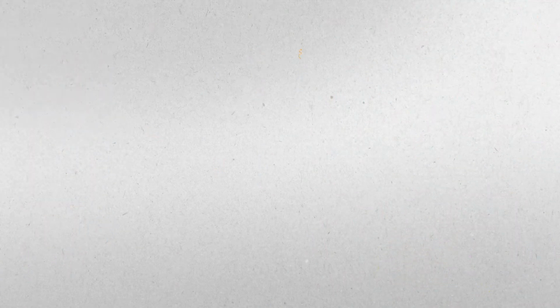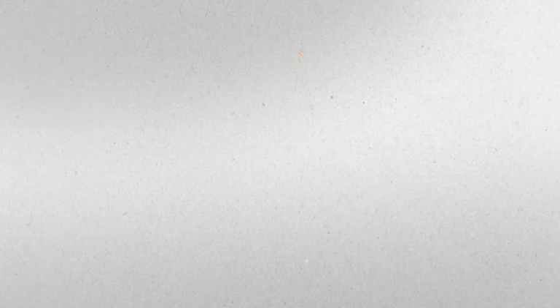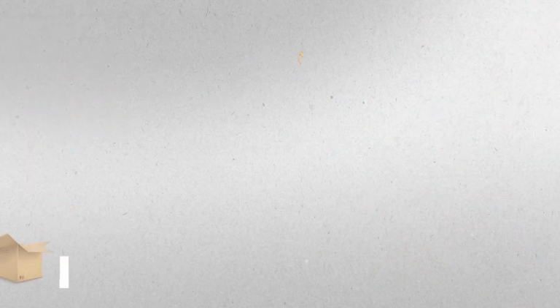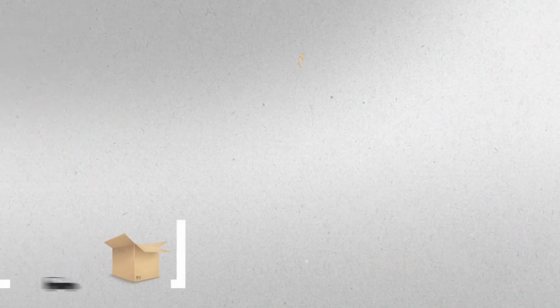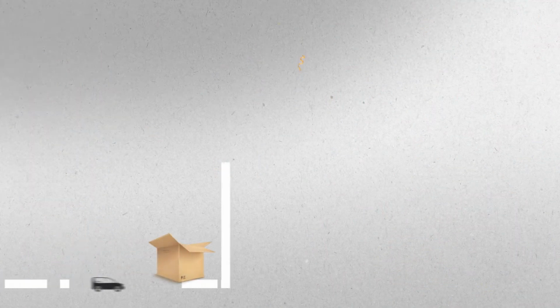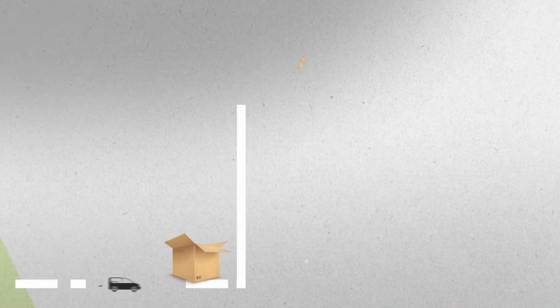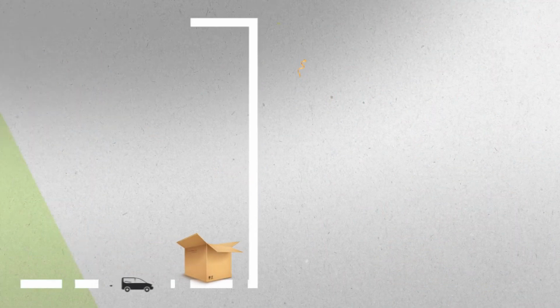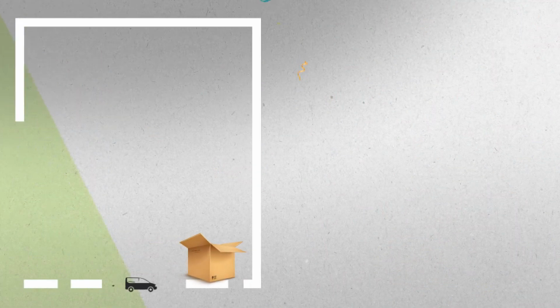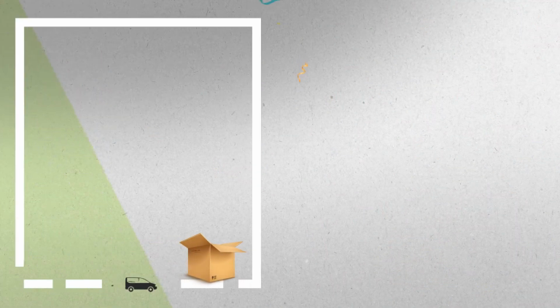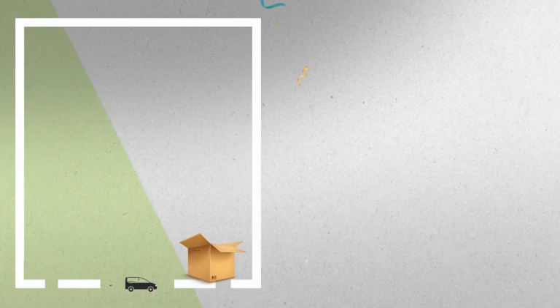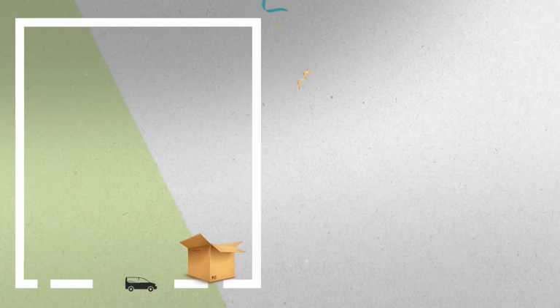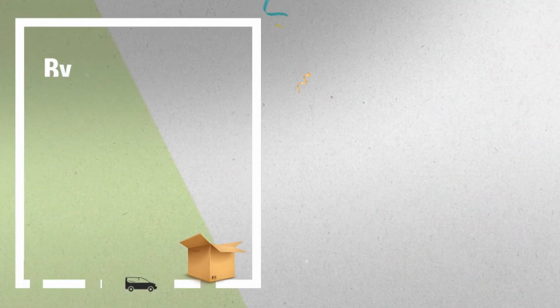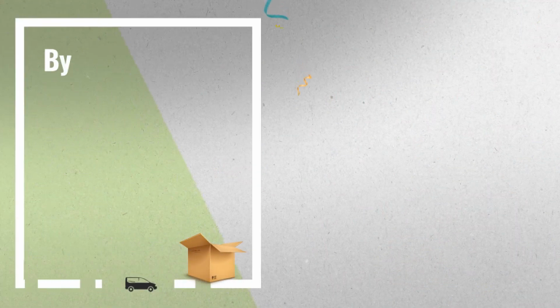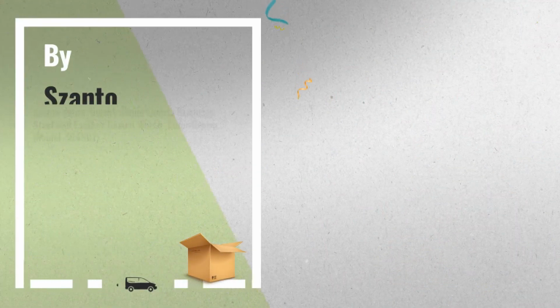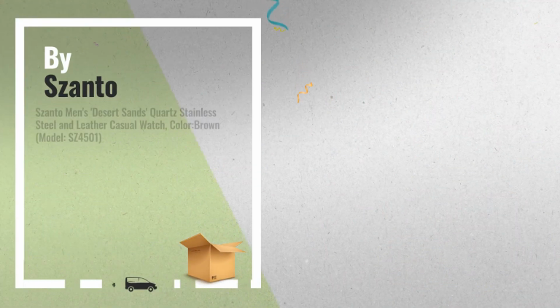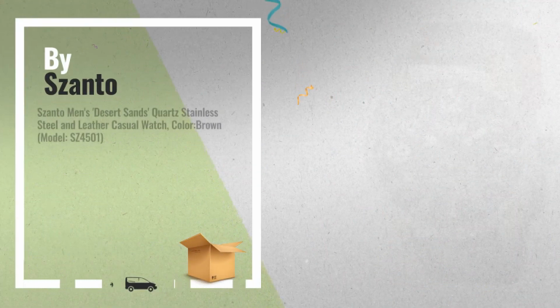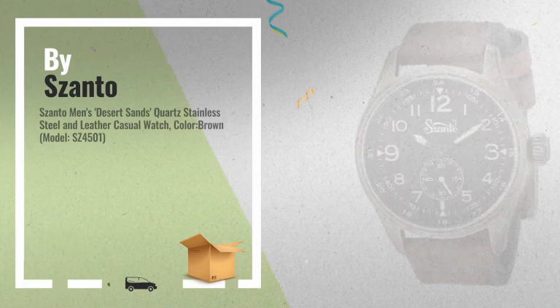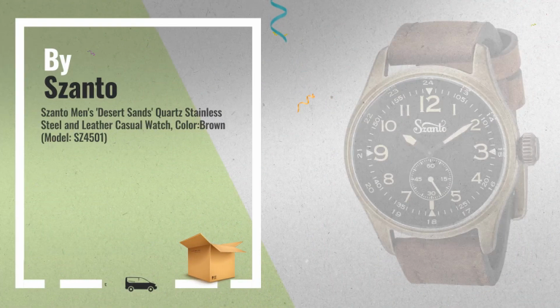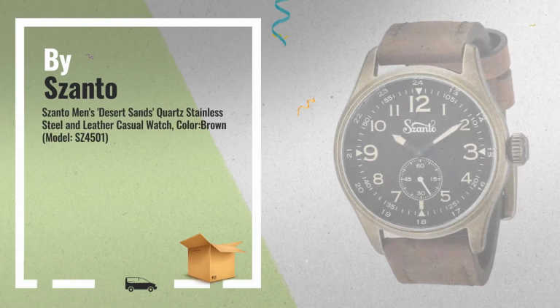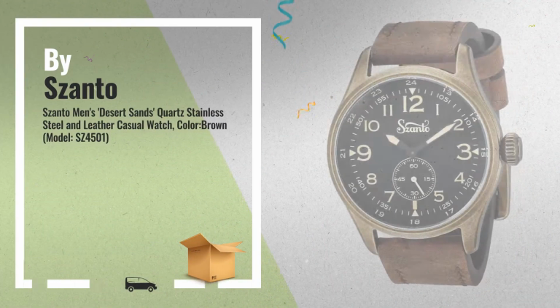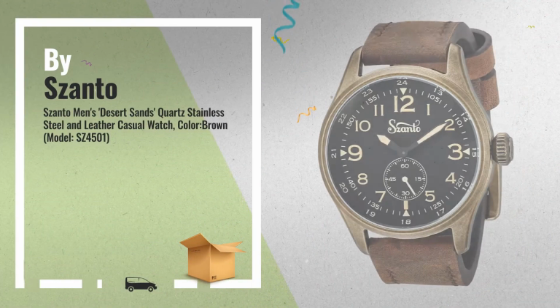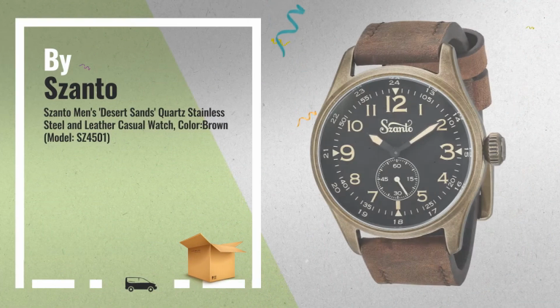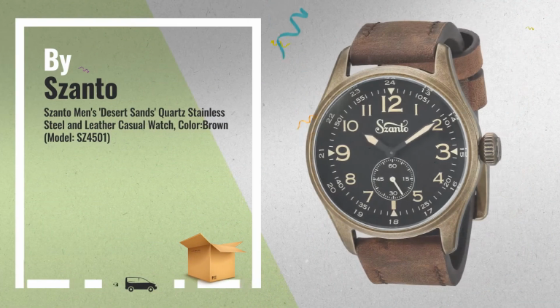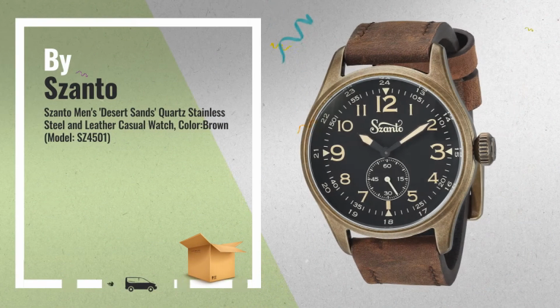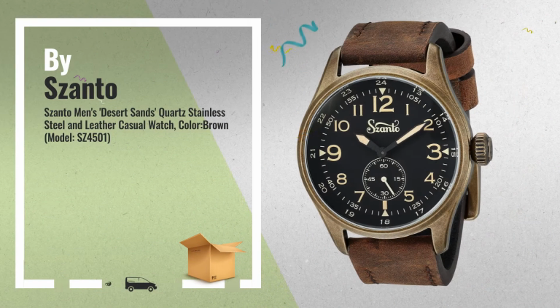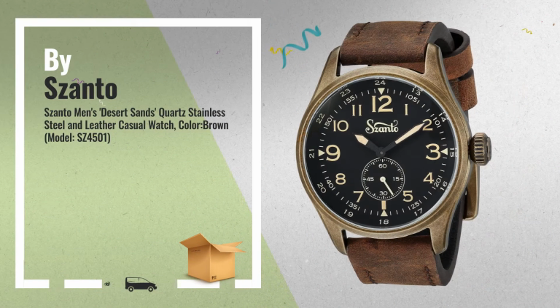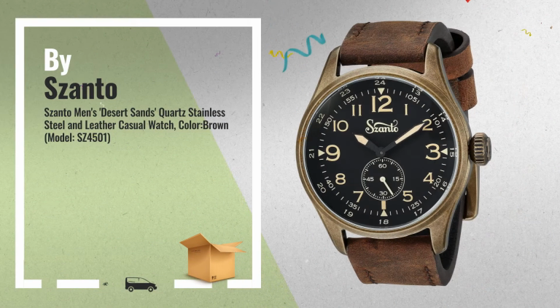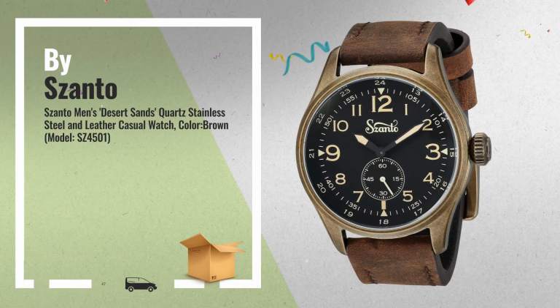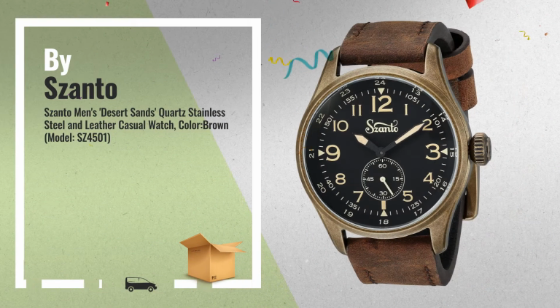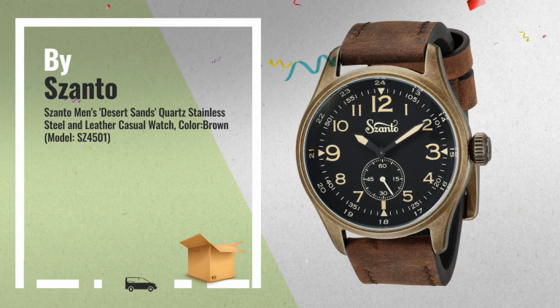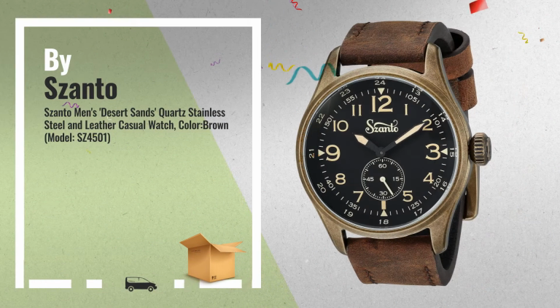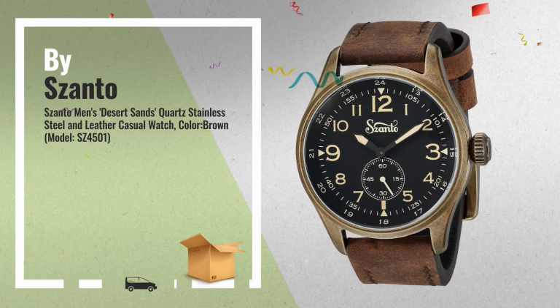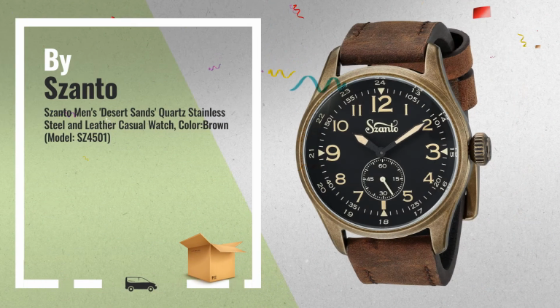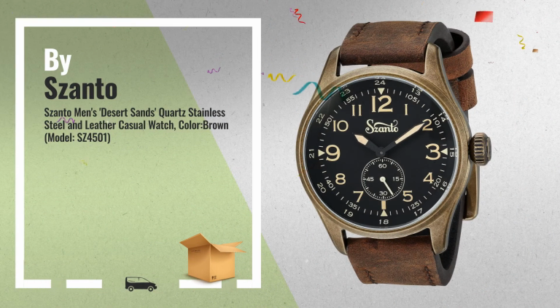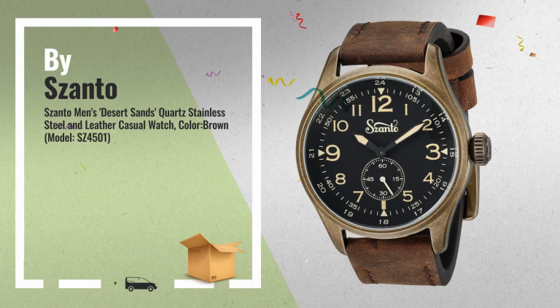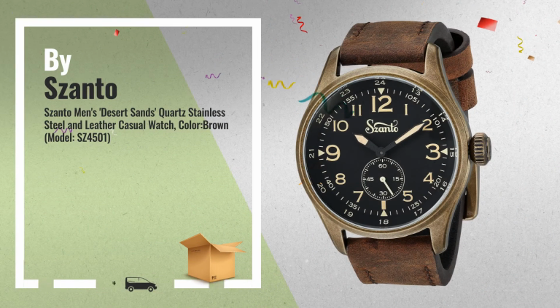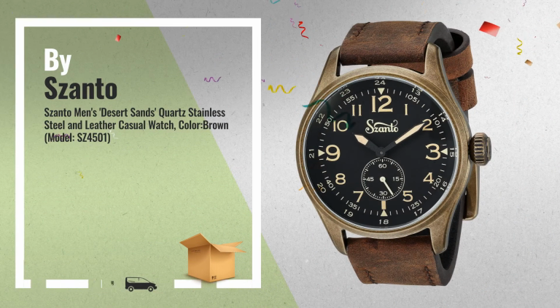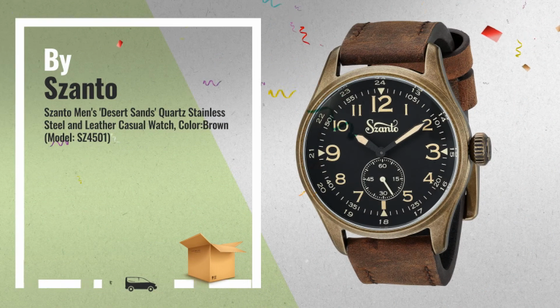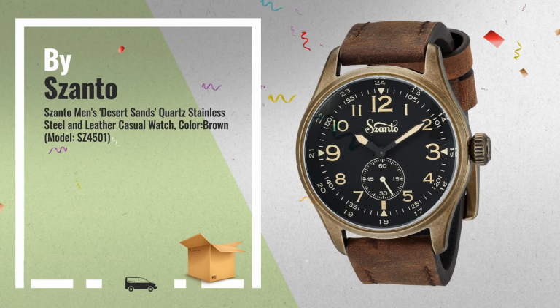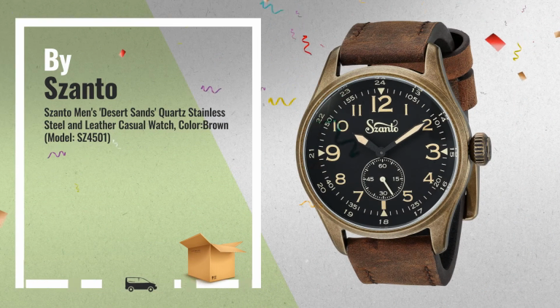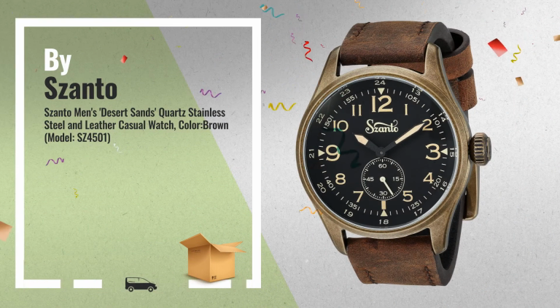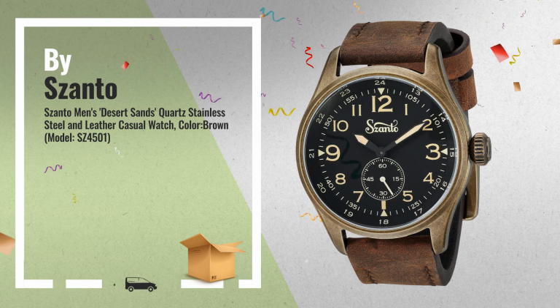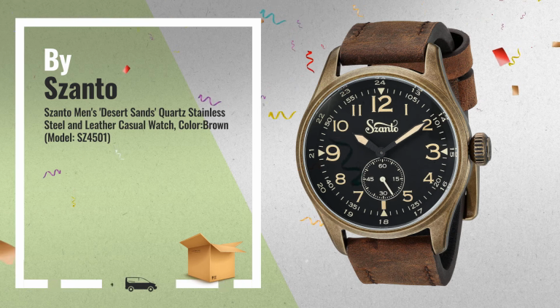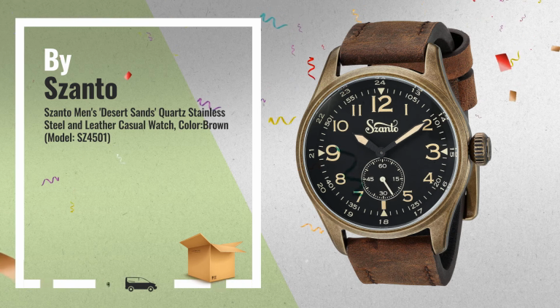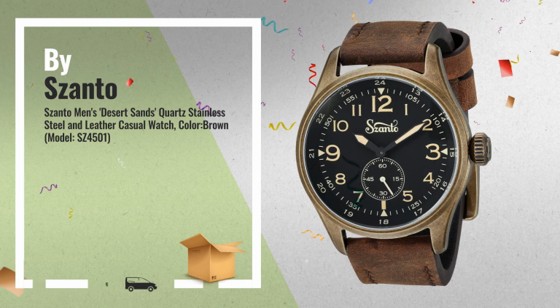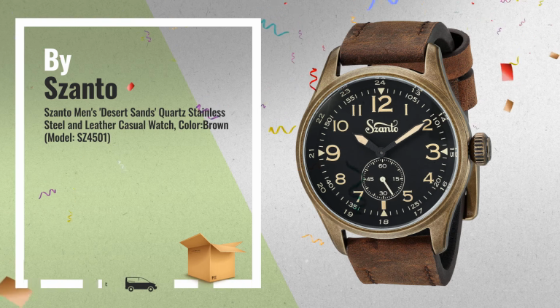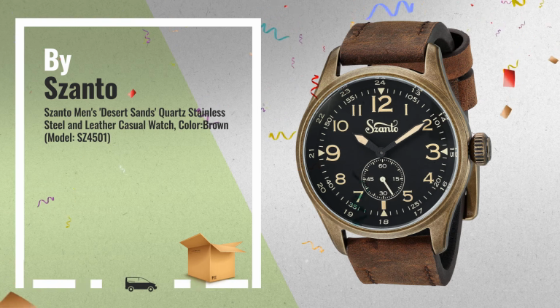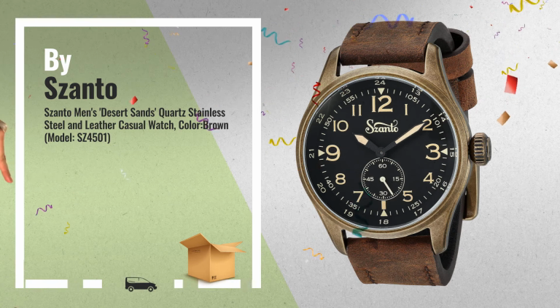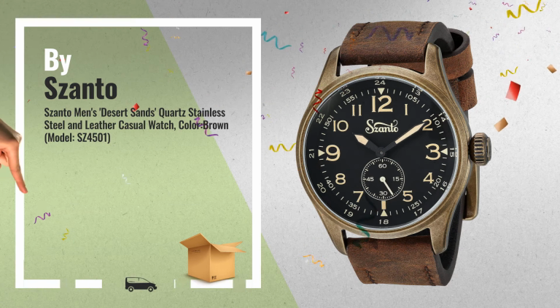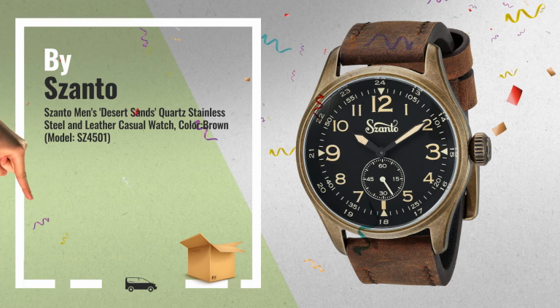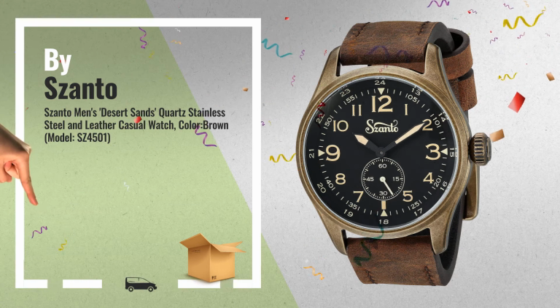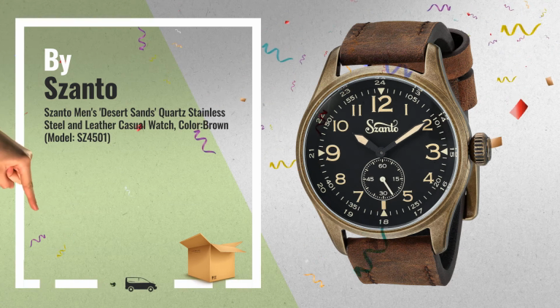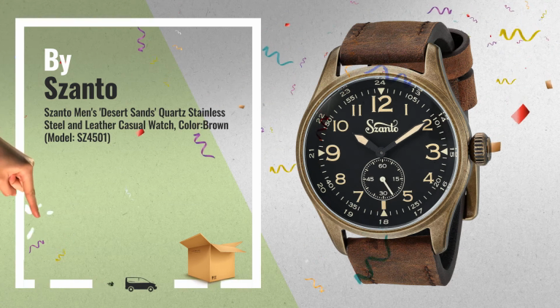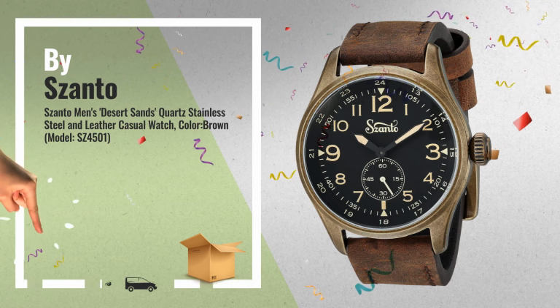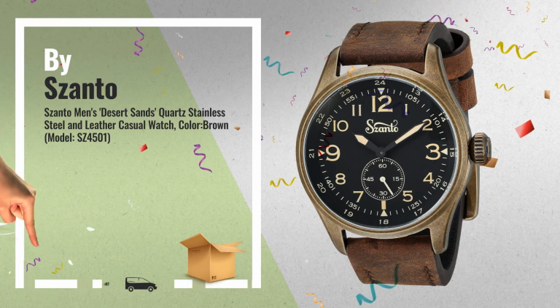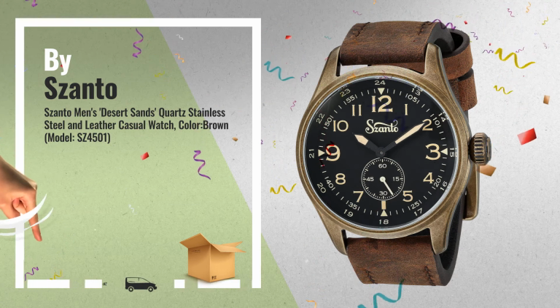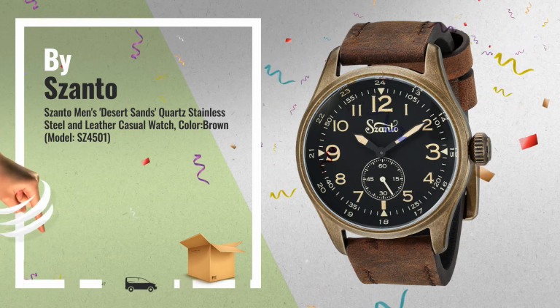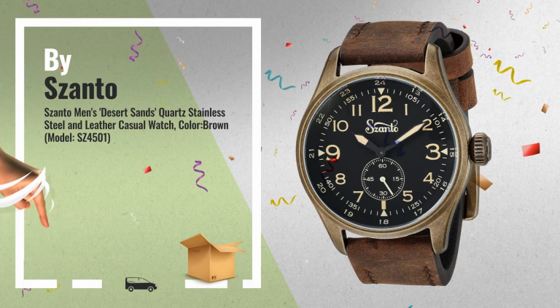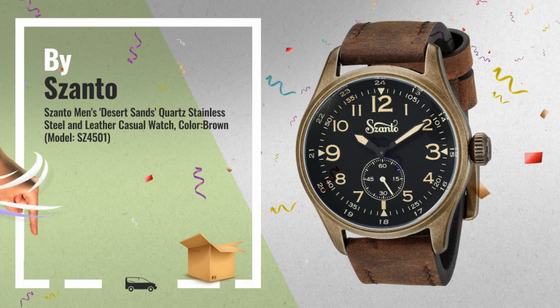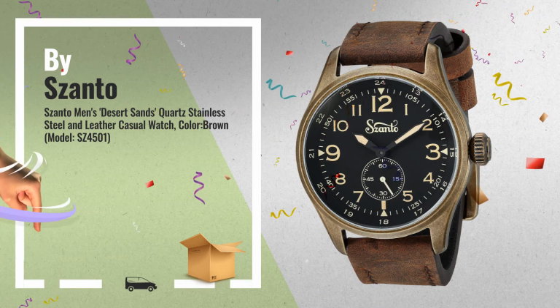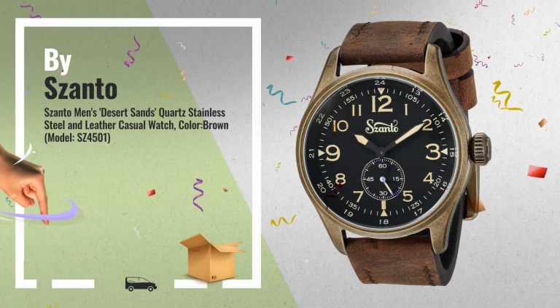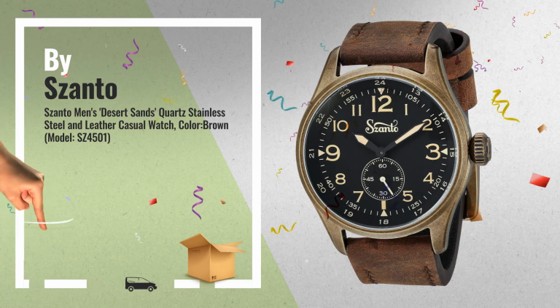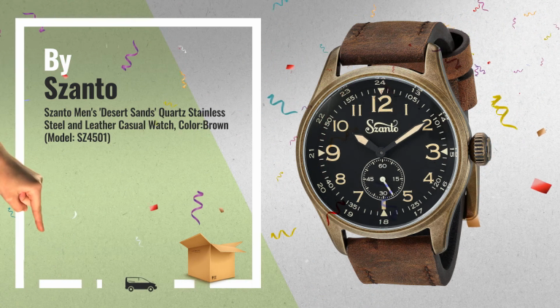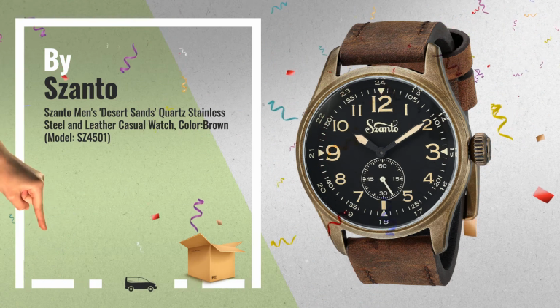Number 3, by Santo. Choose your favorite watch now. Just click this link for more.